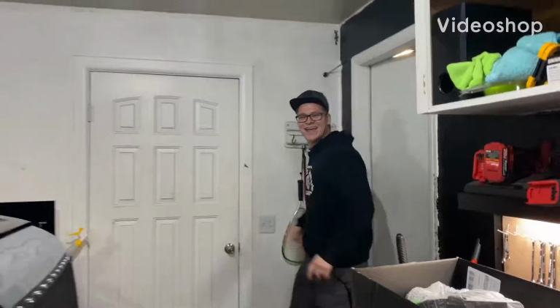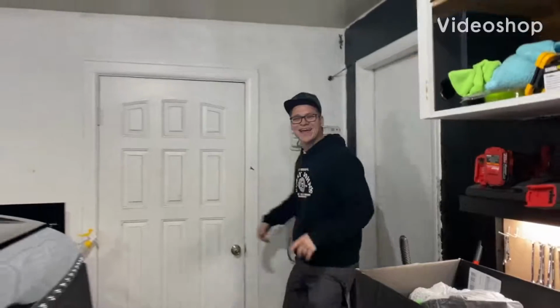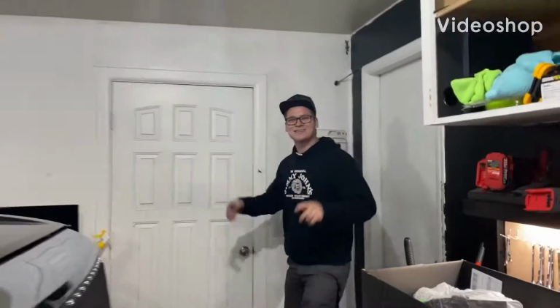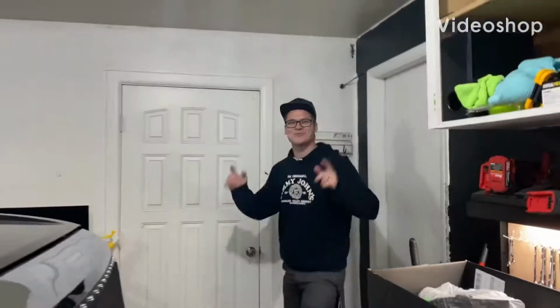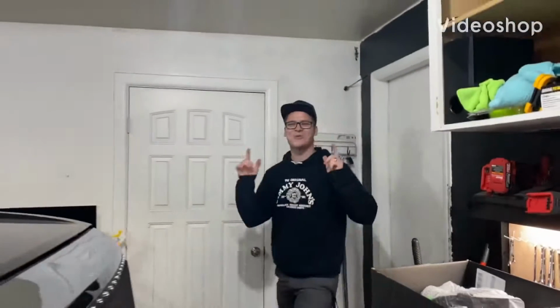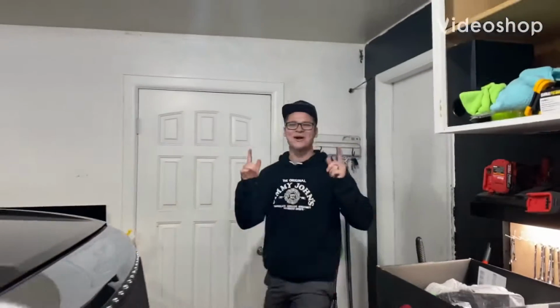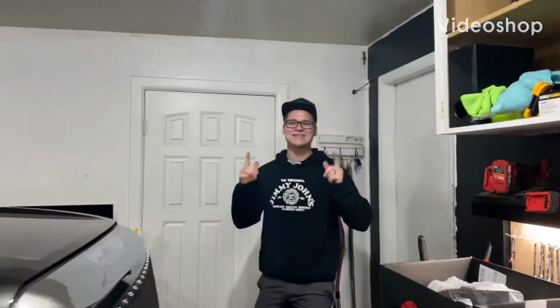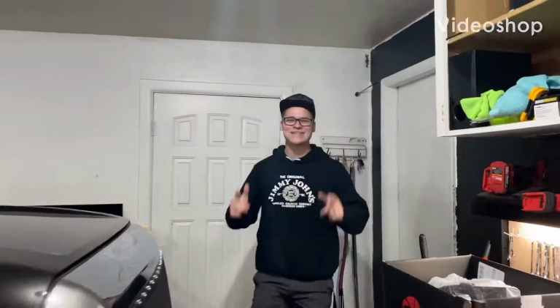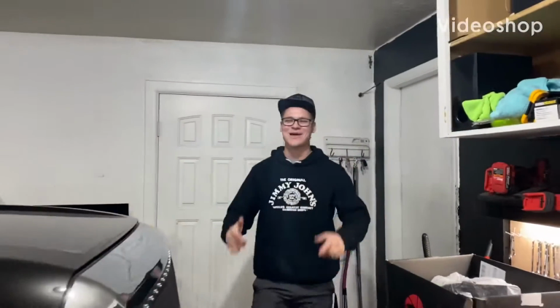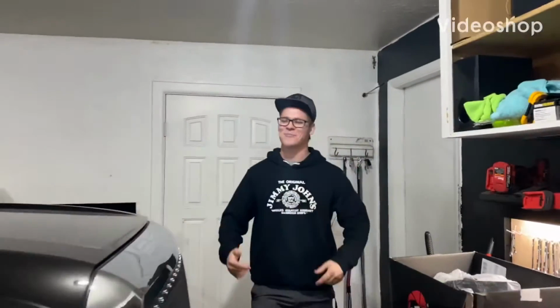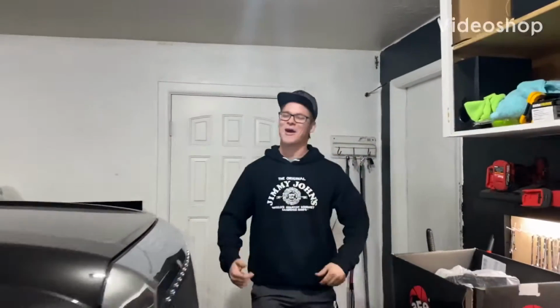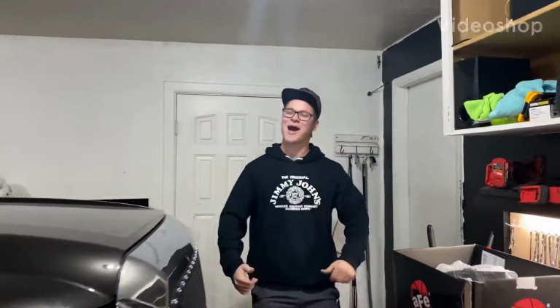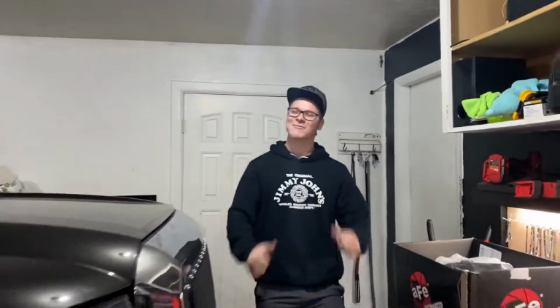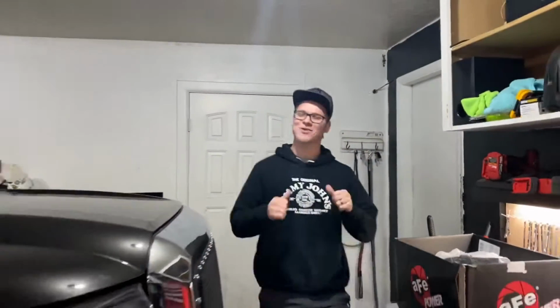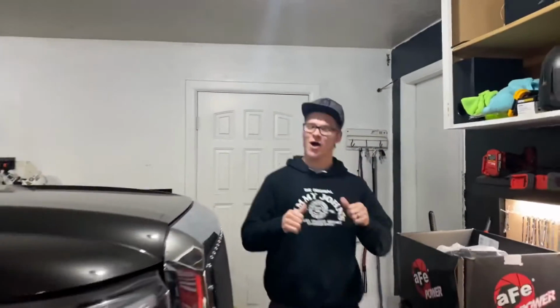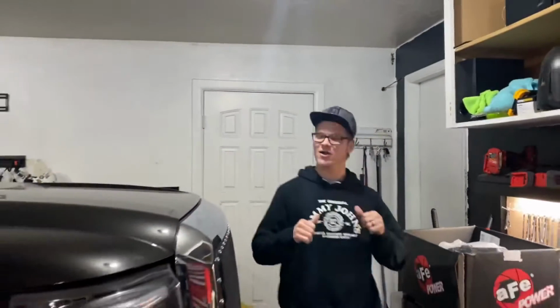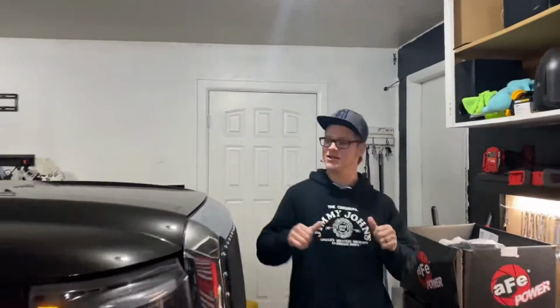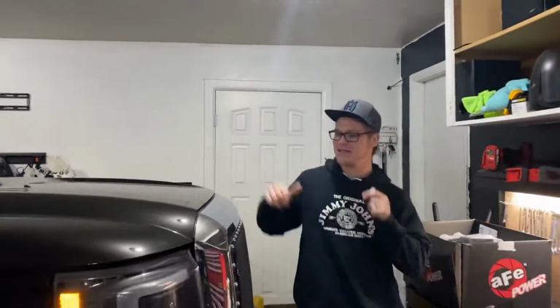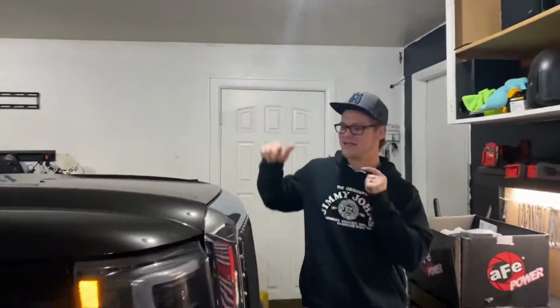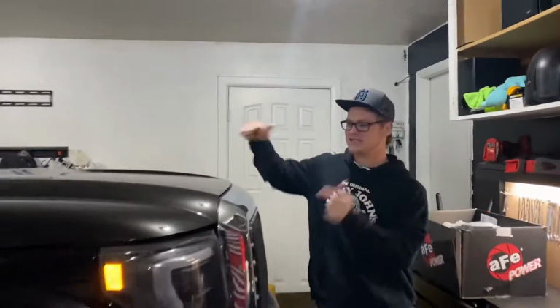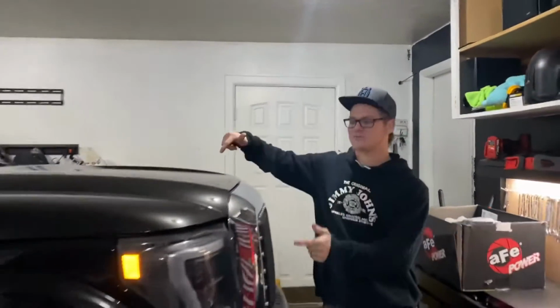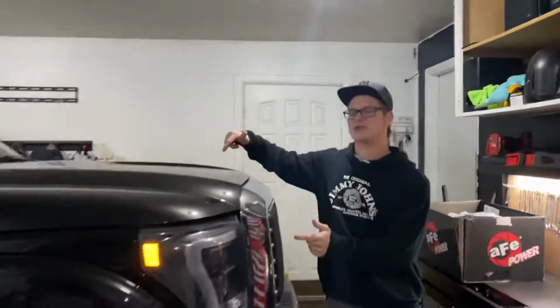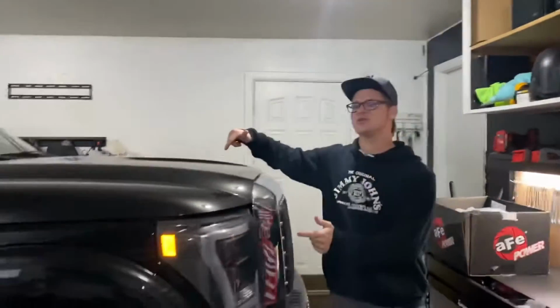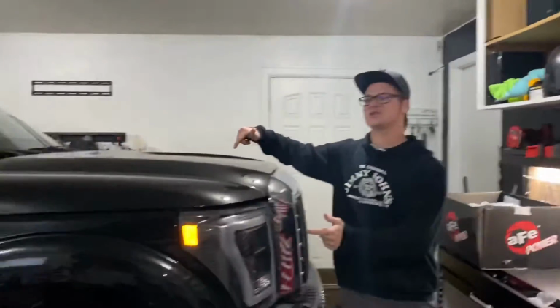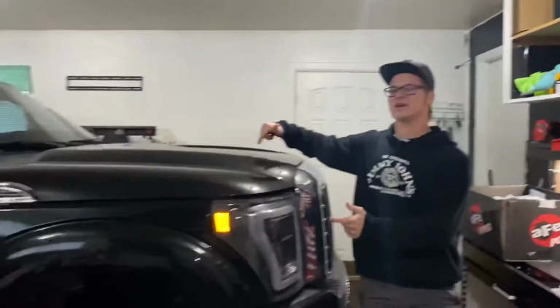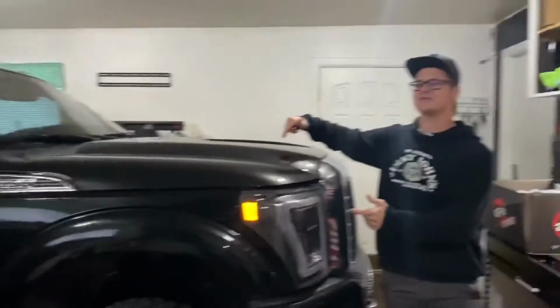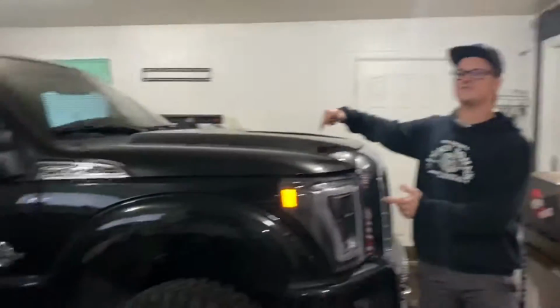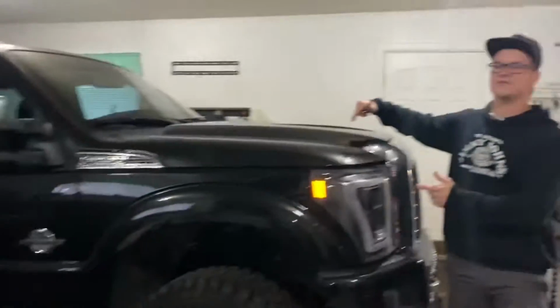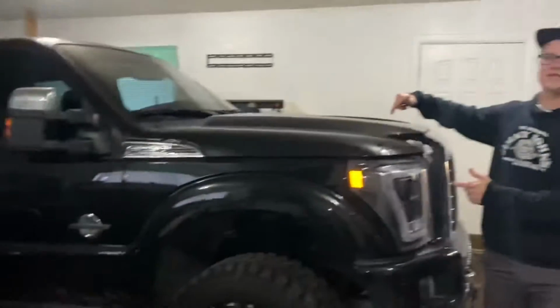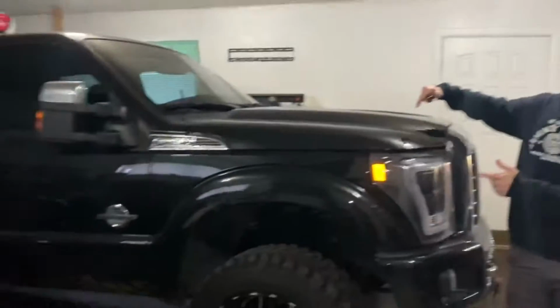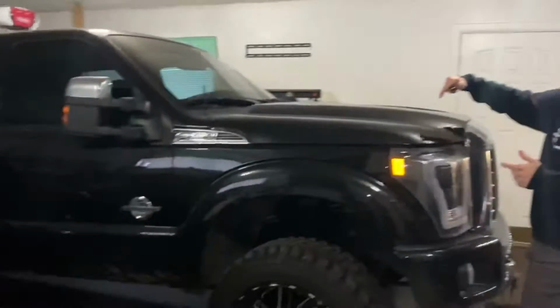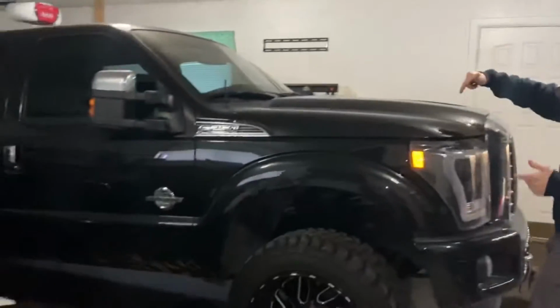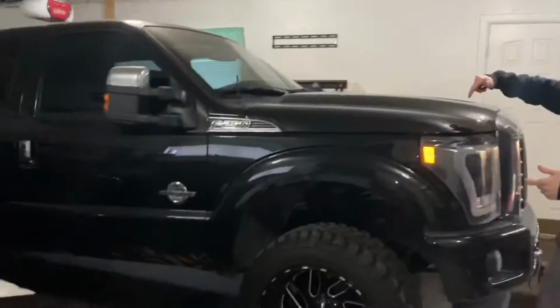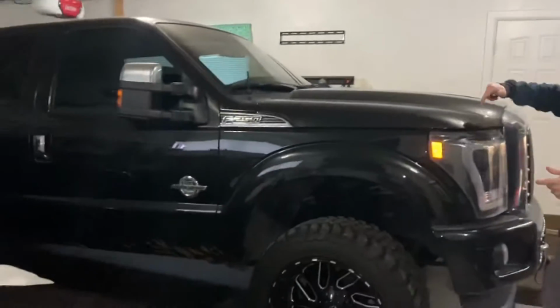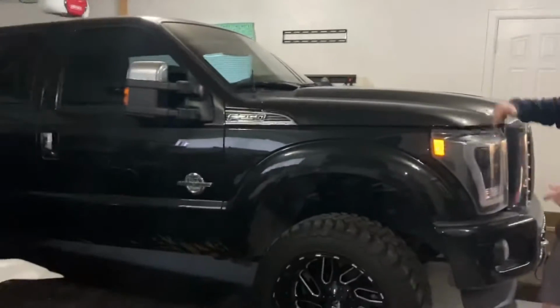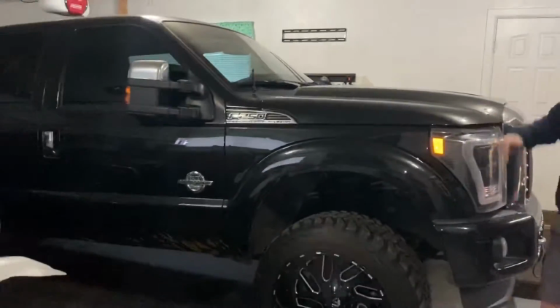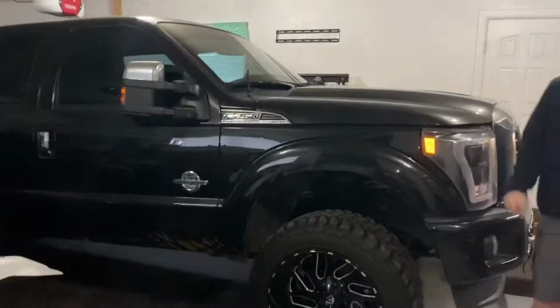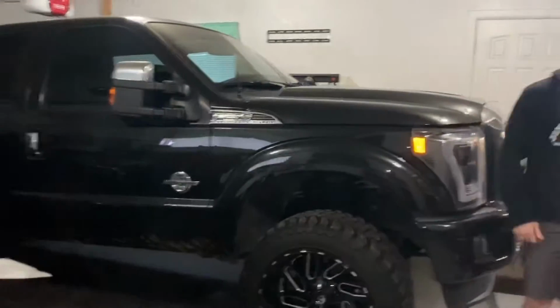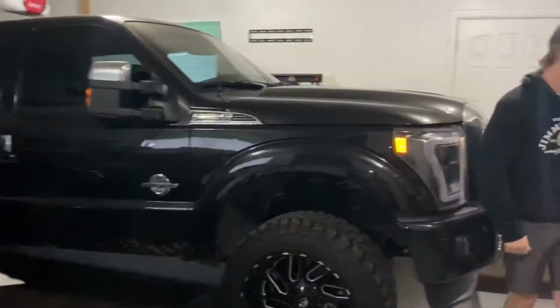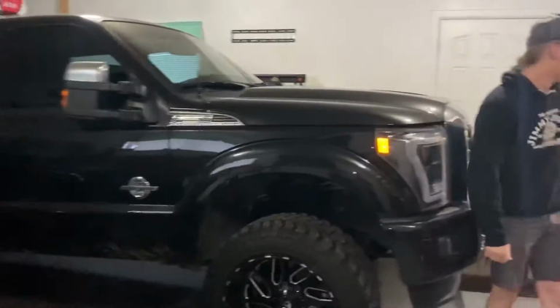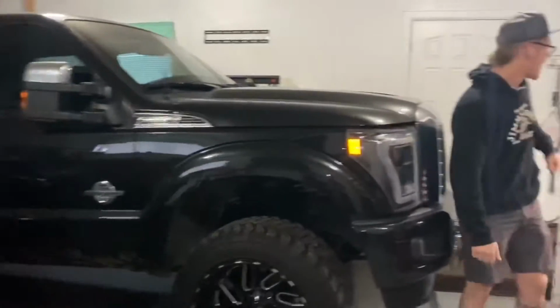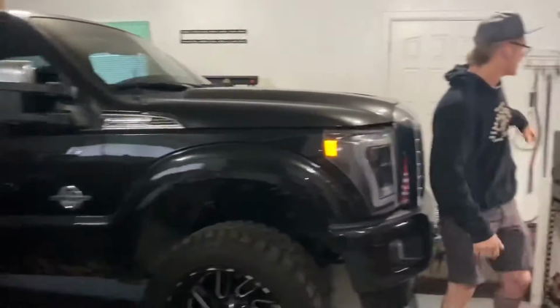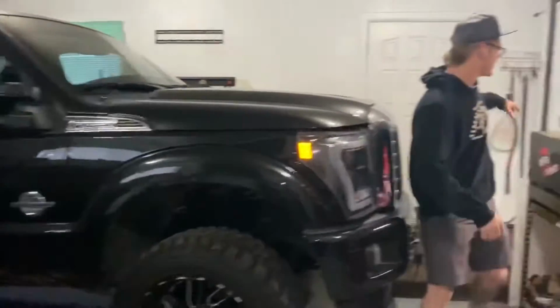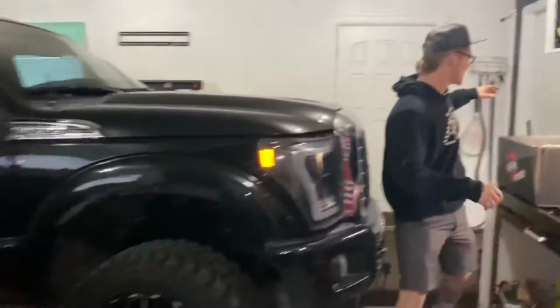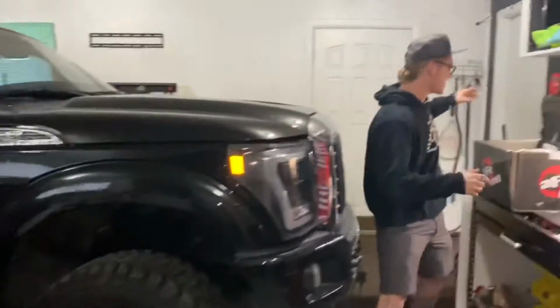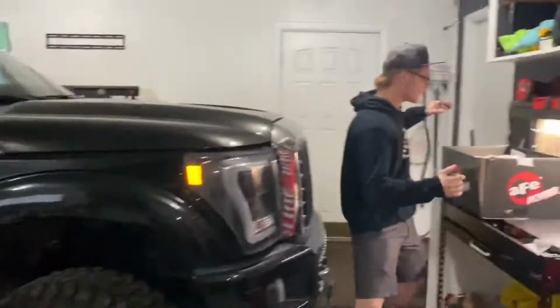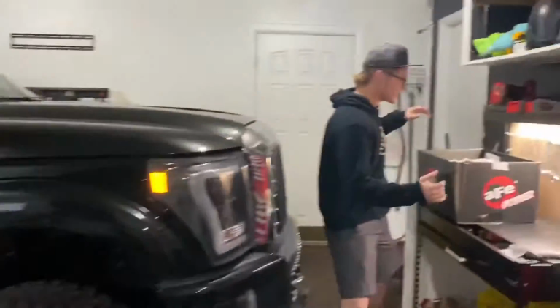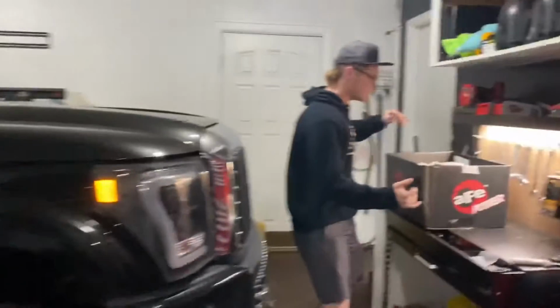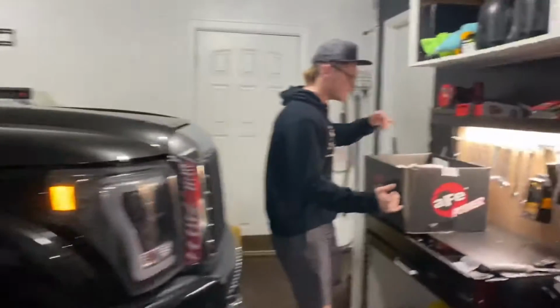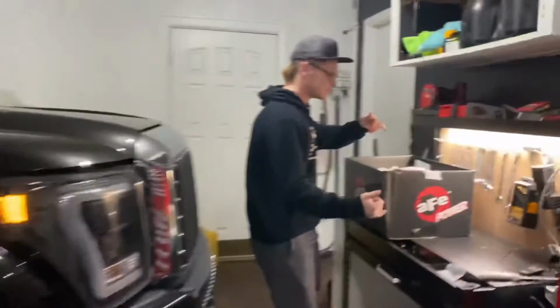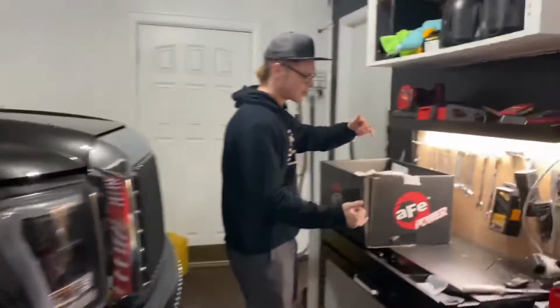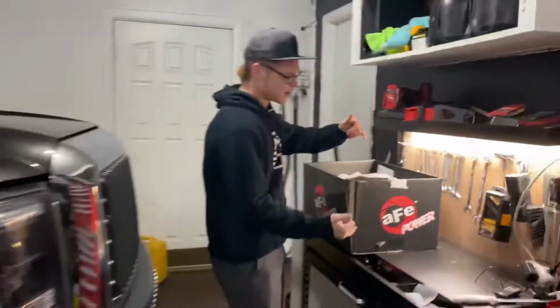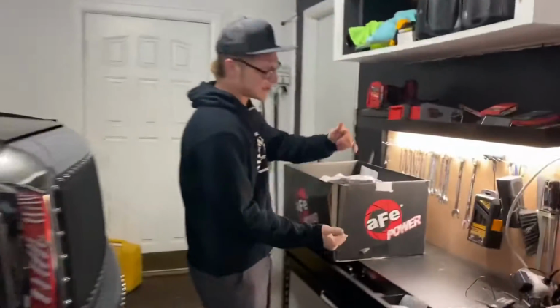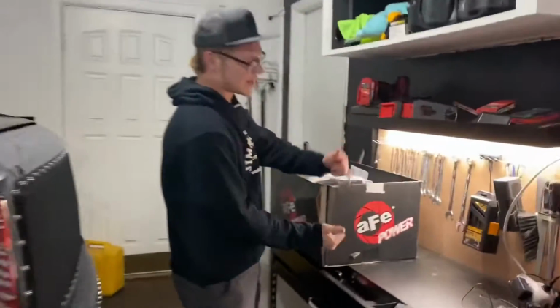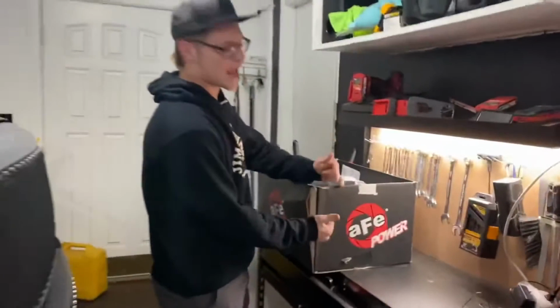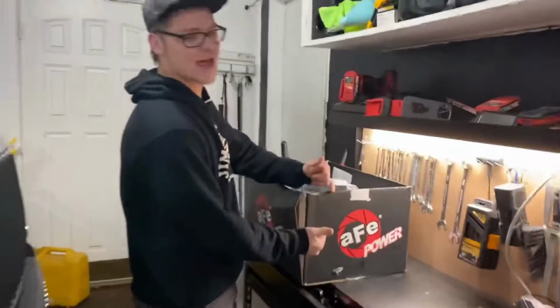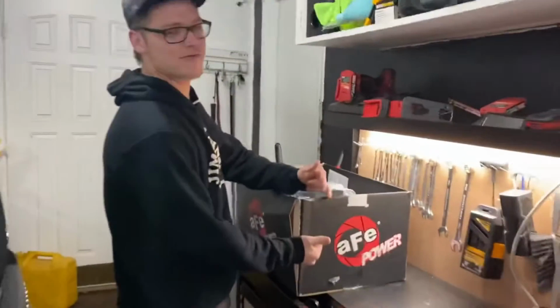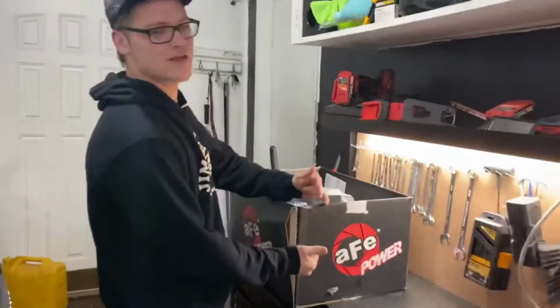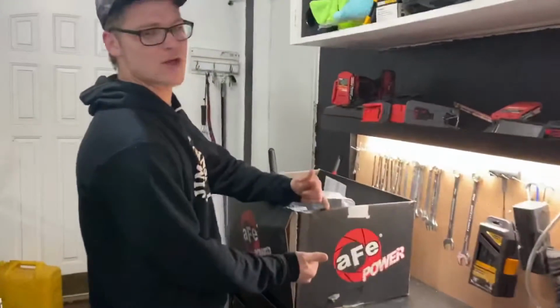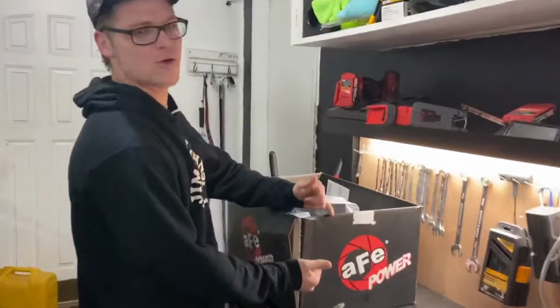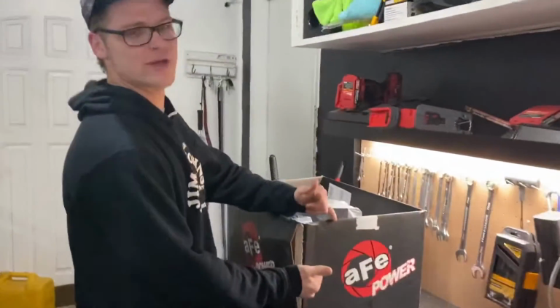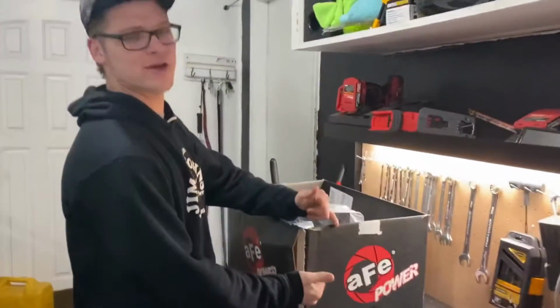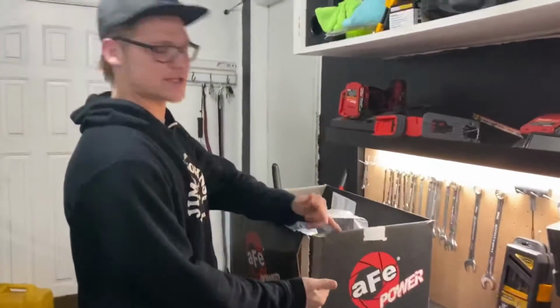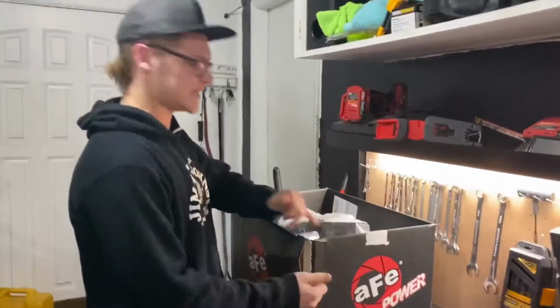Hey guys, what's up? I'm Colin and this is my 2015 Power Stroke, and today we're going to be installing an AFE cold air intake.